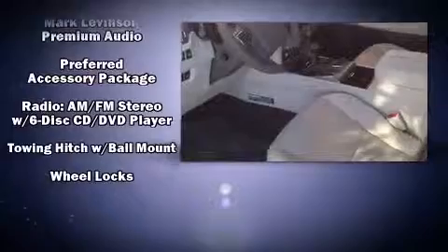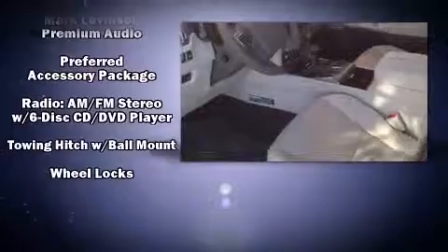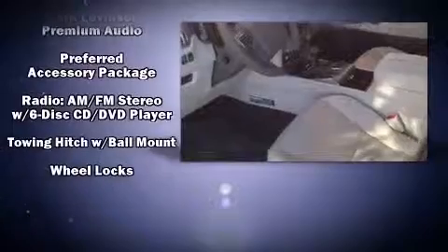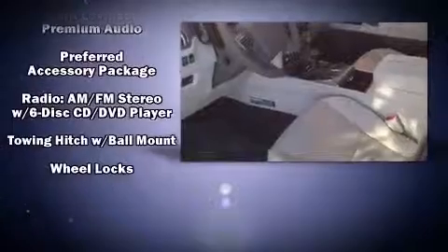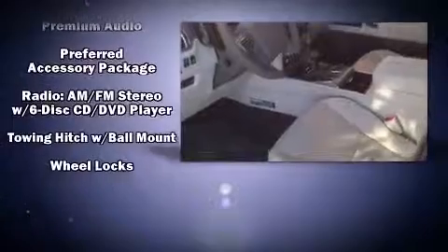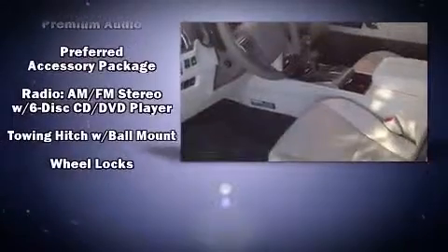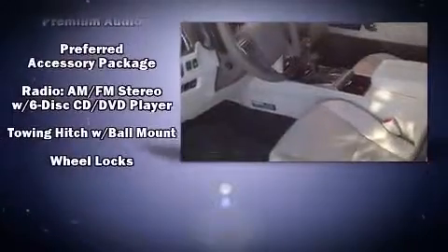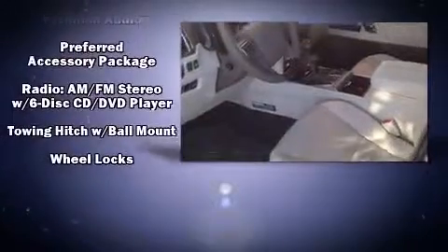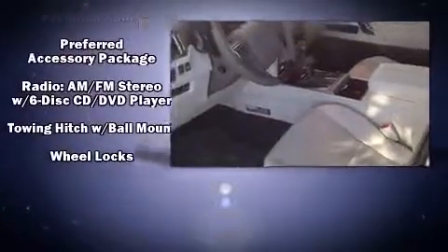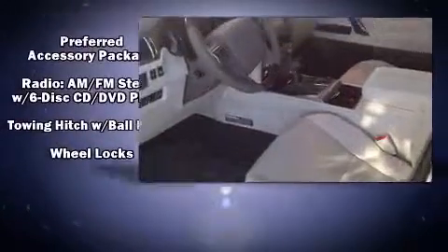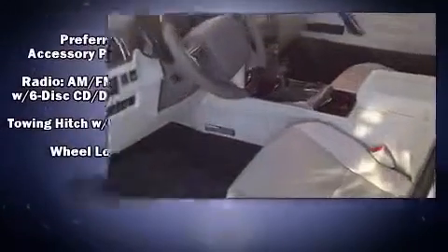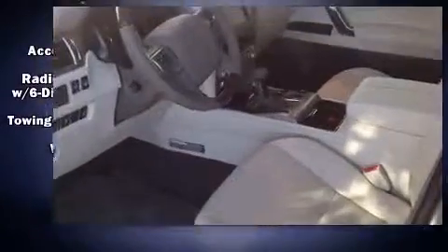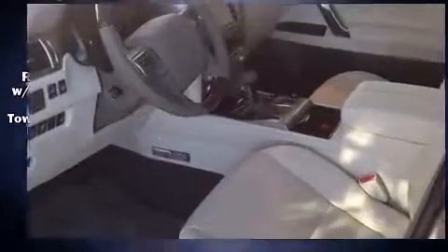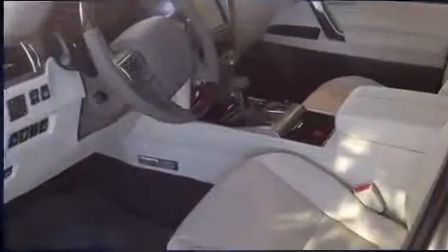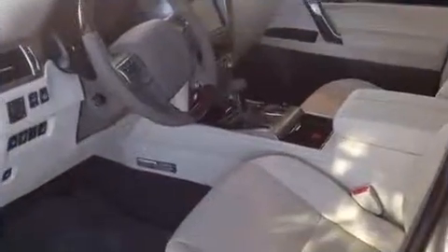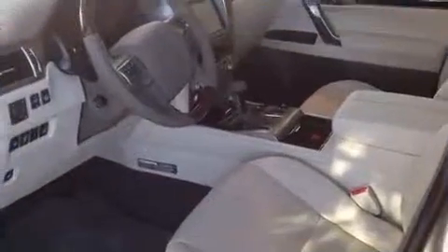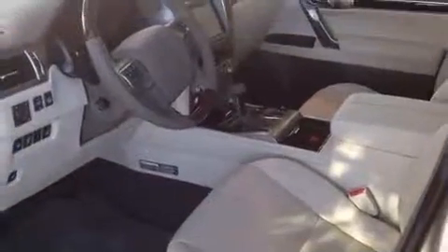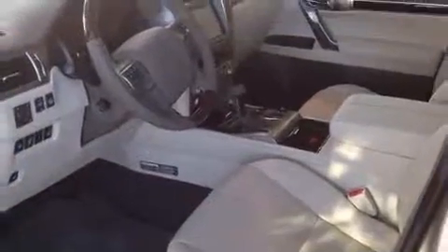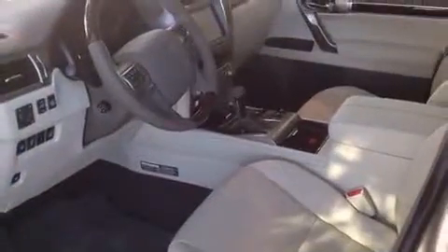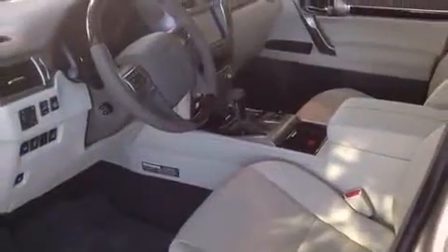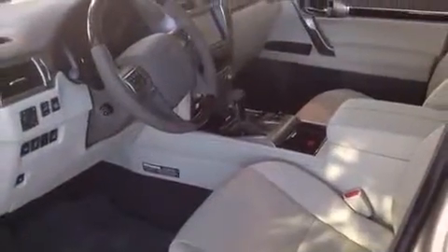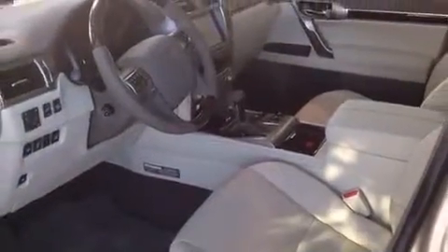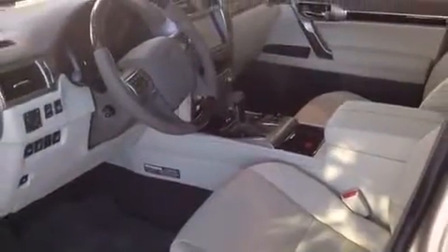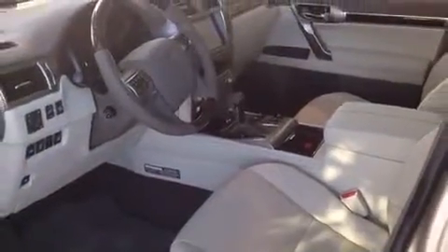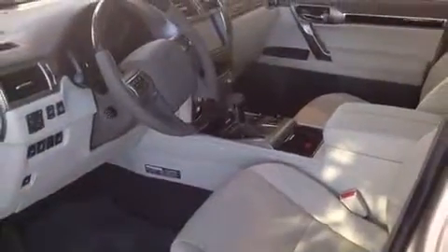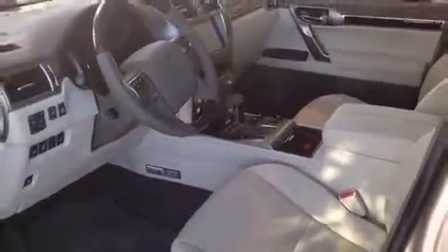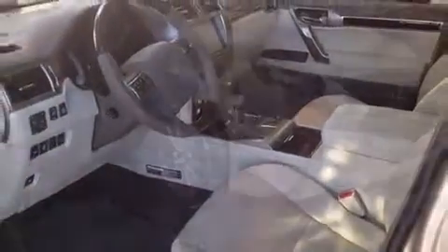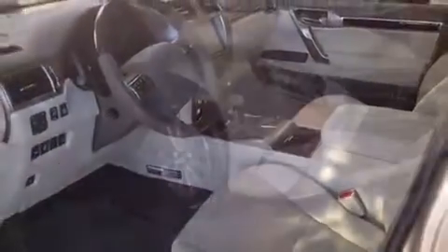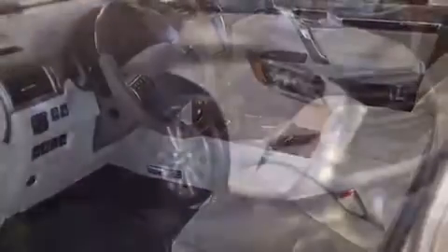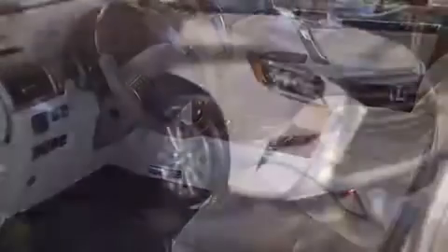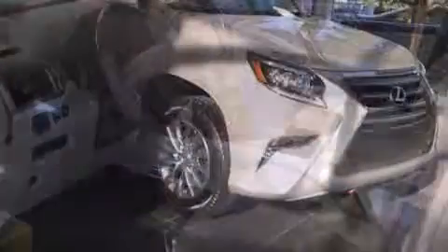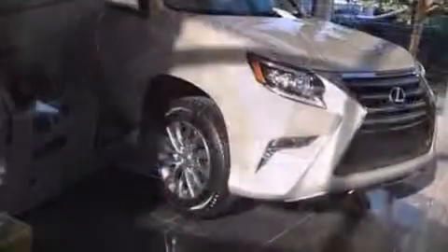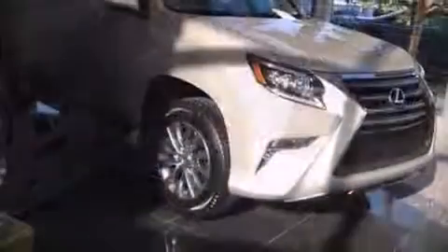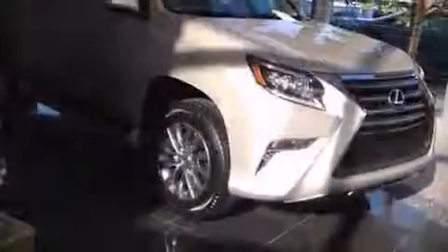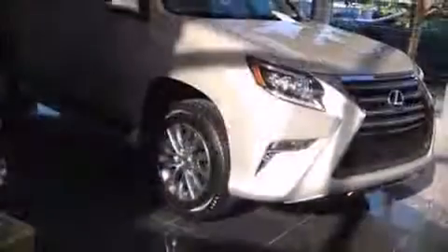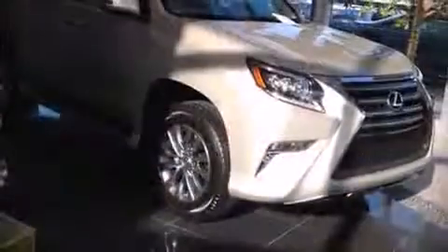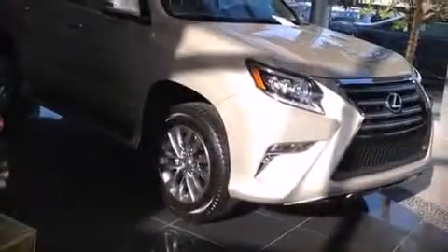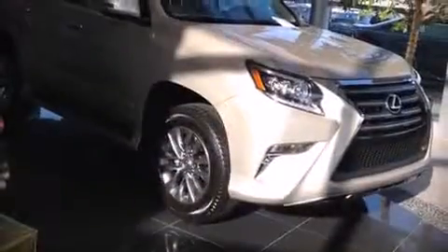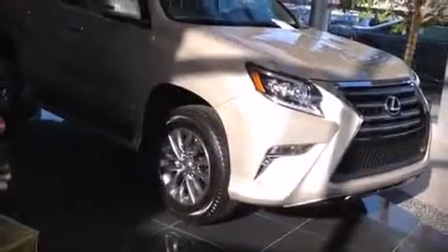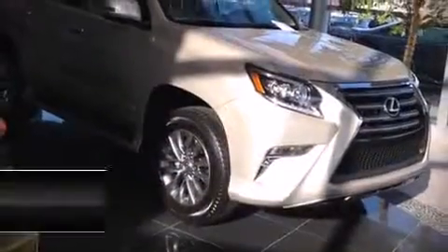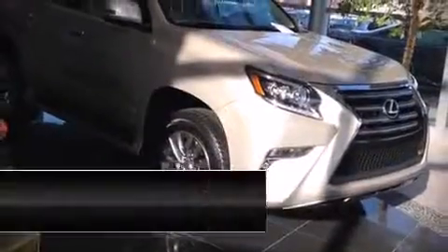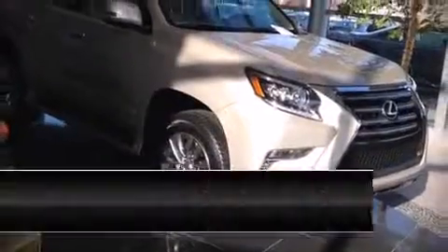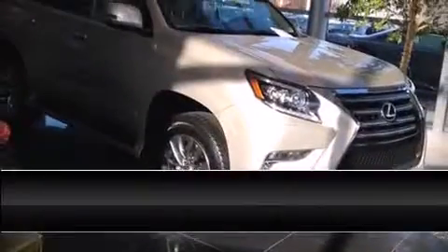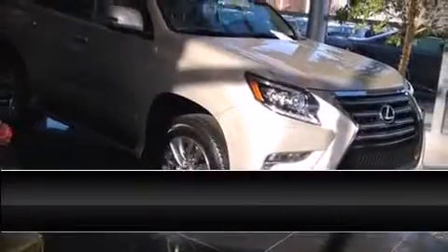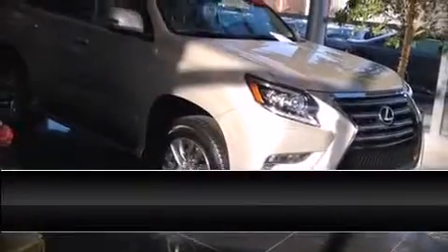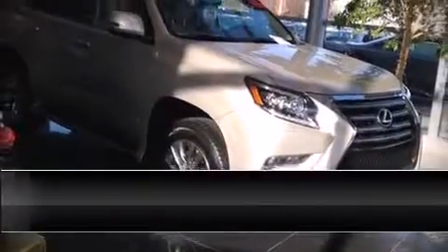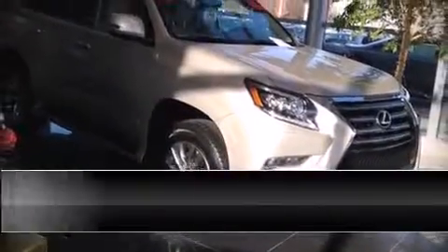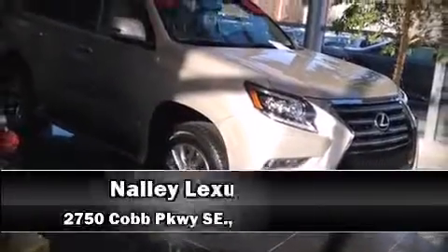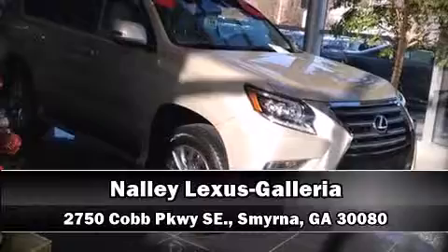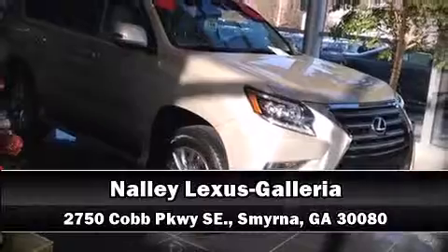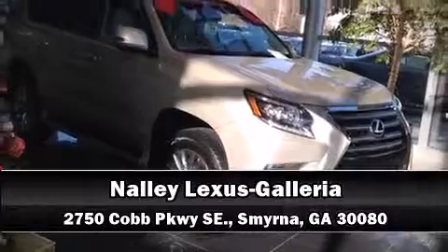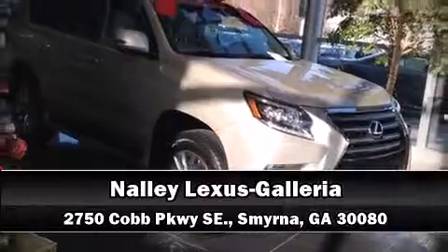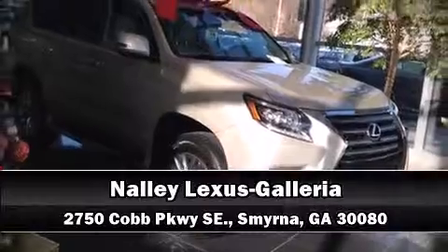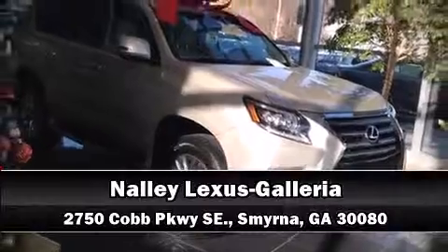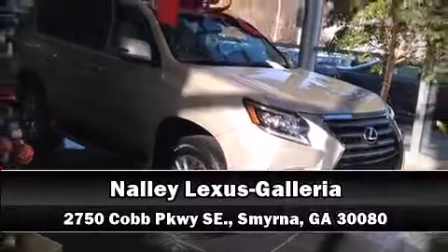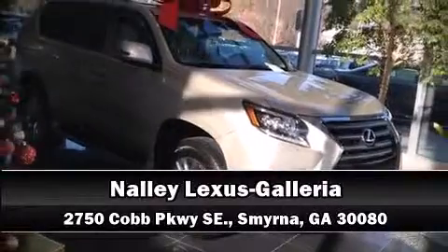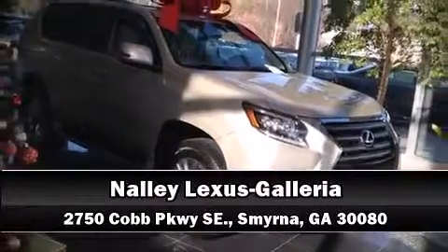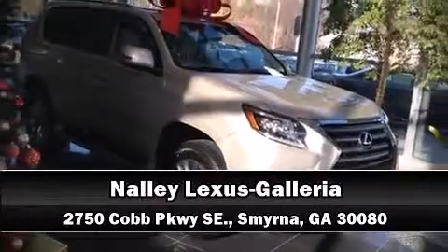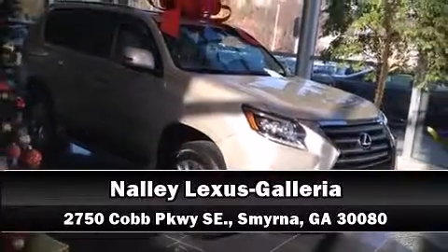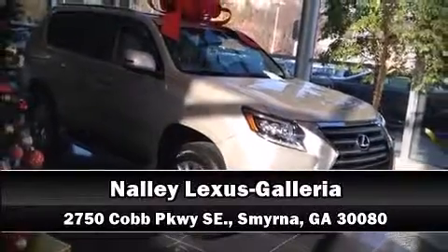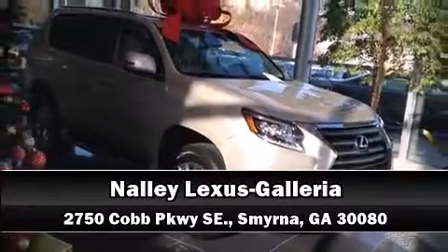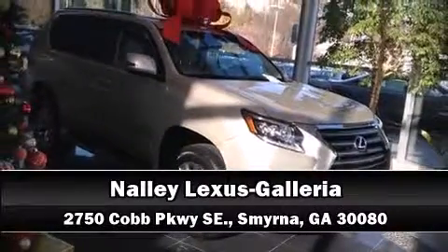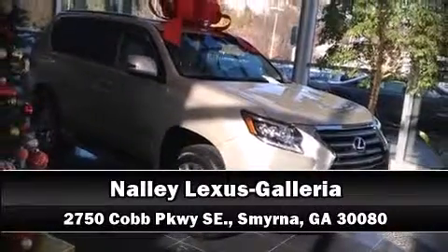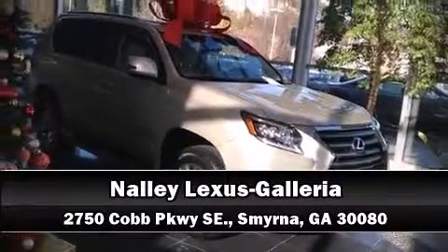Our experienced sales staff is eager to share its knowledge and enthusiasm with you. We are here to help you — let's talk soon.